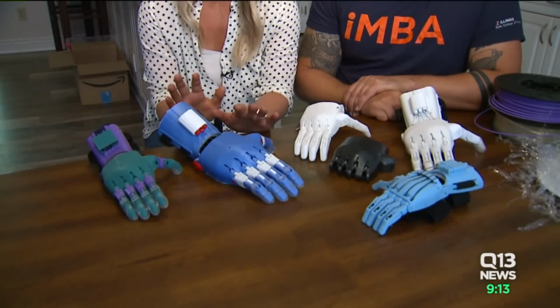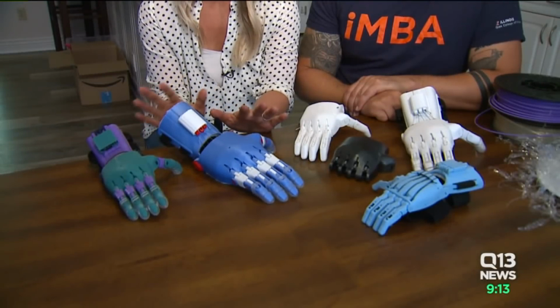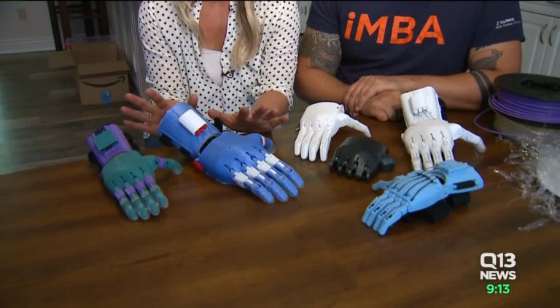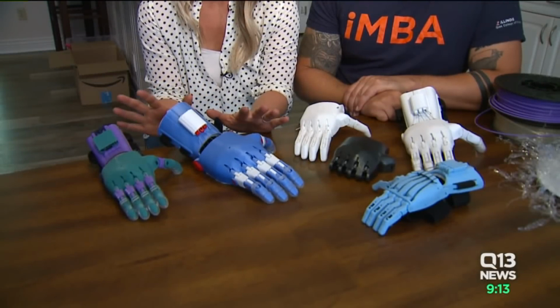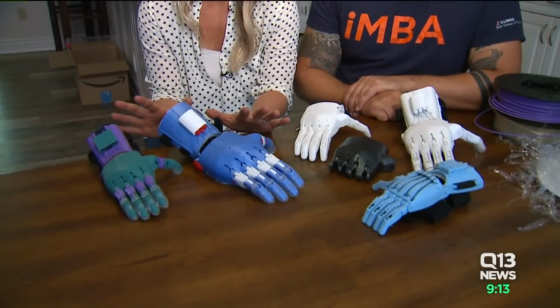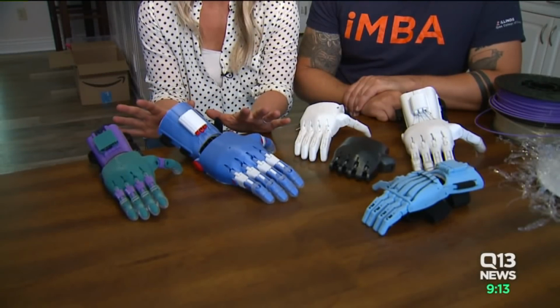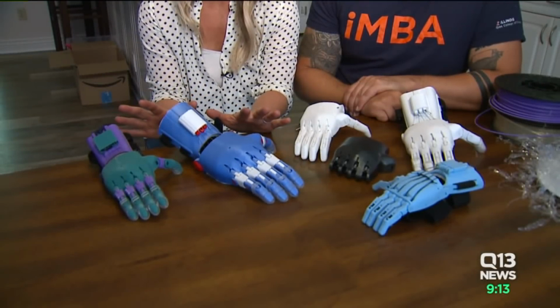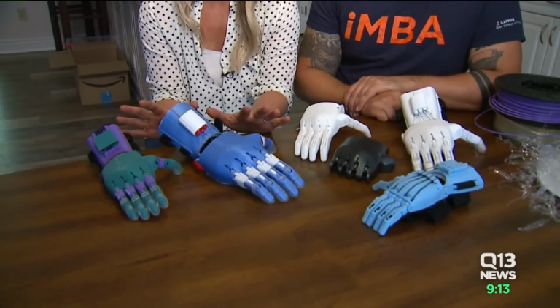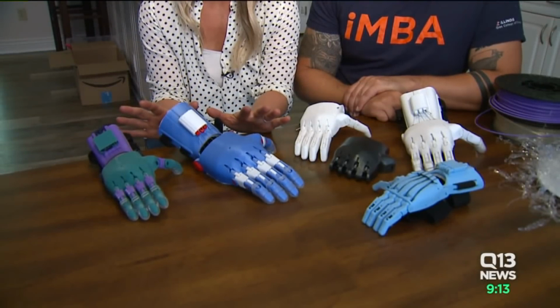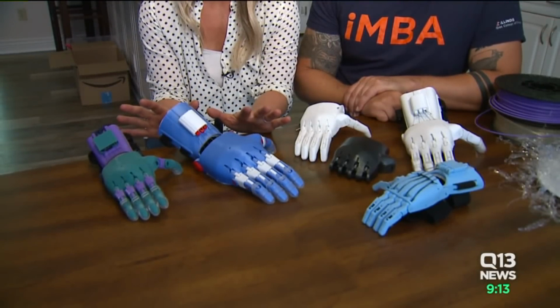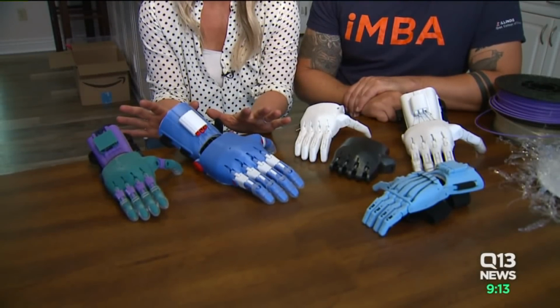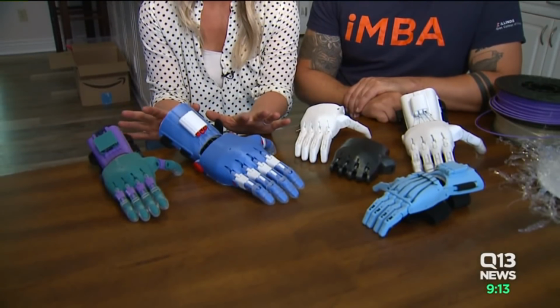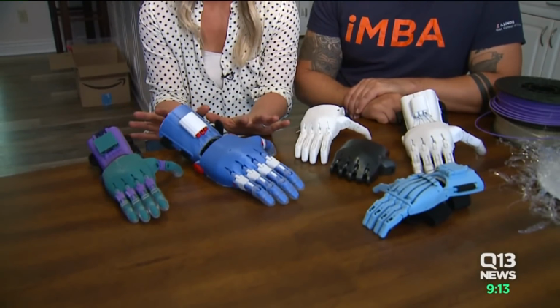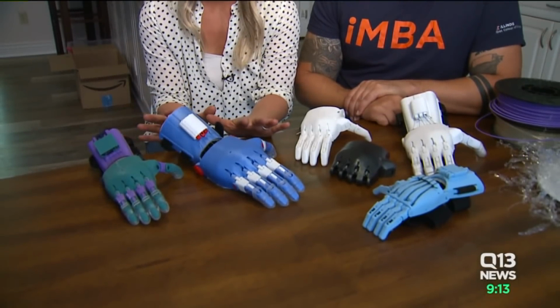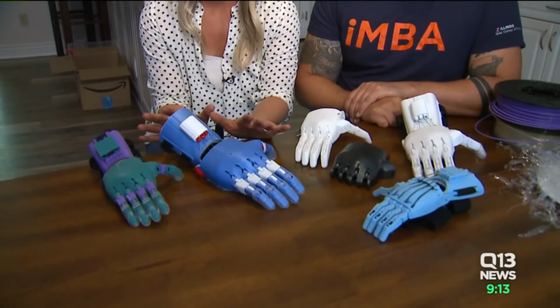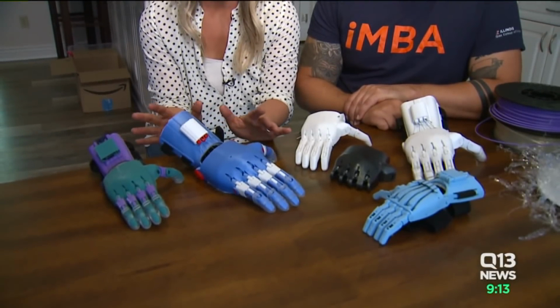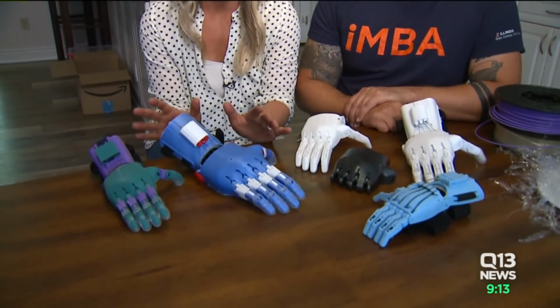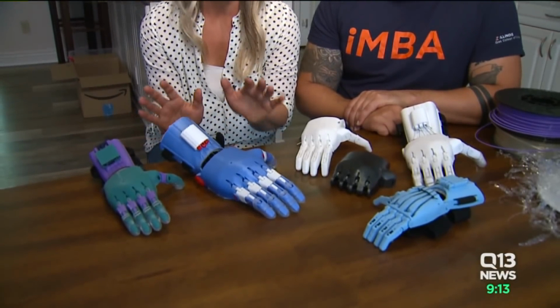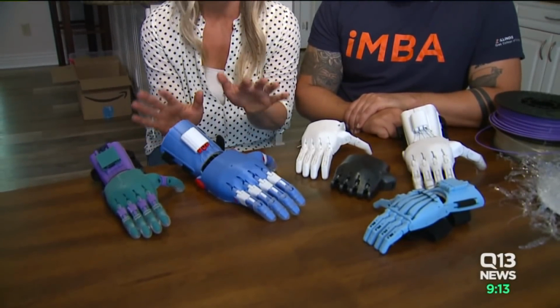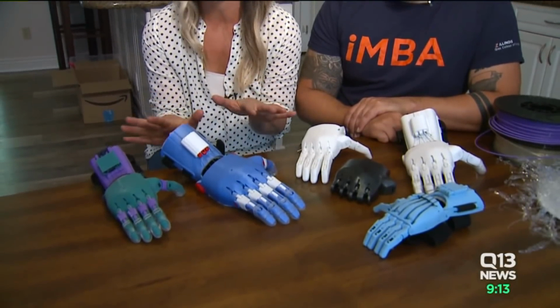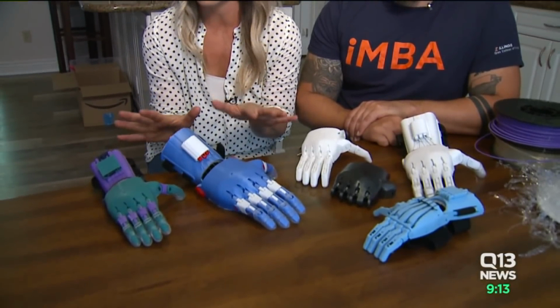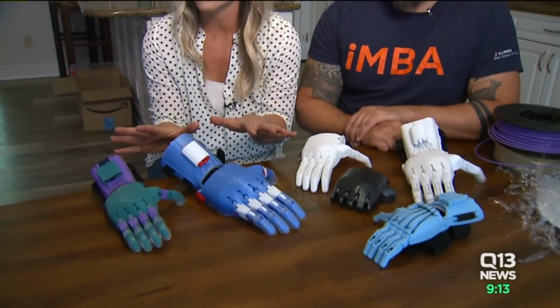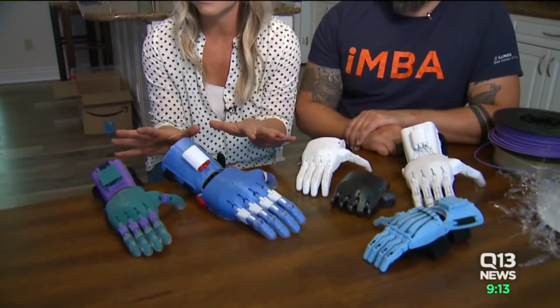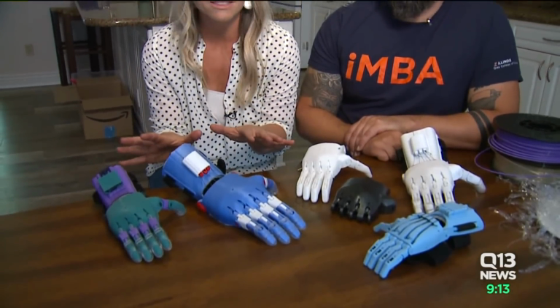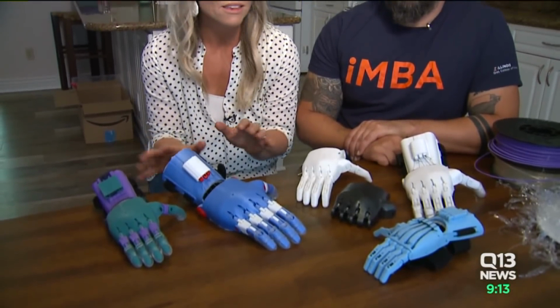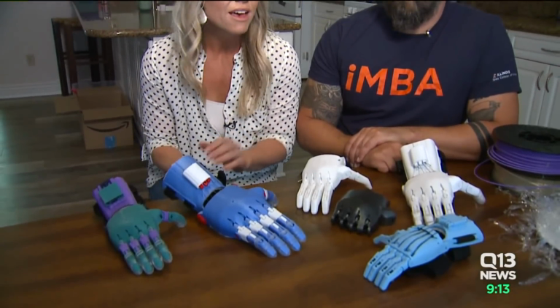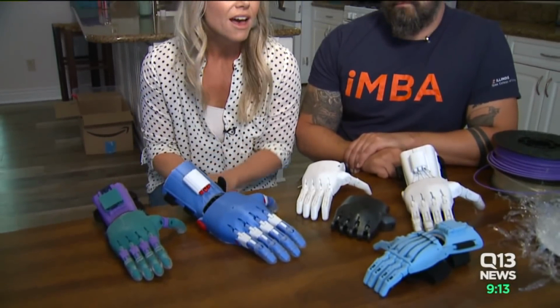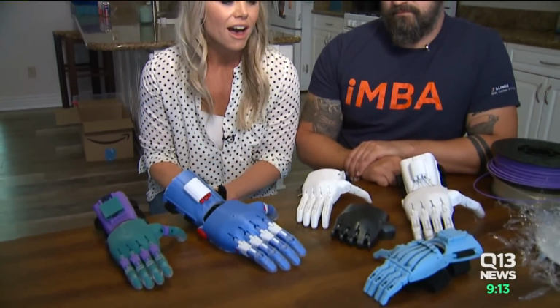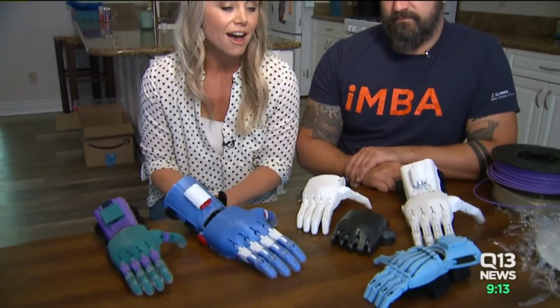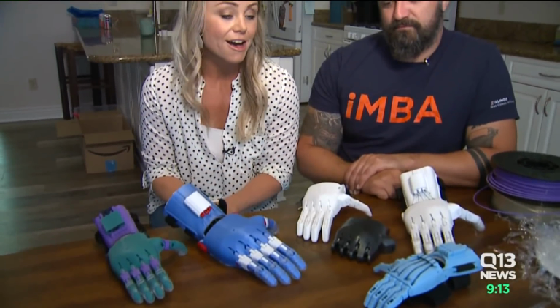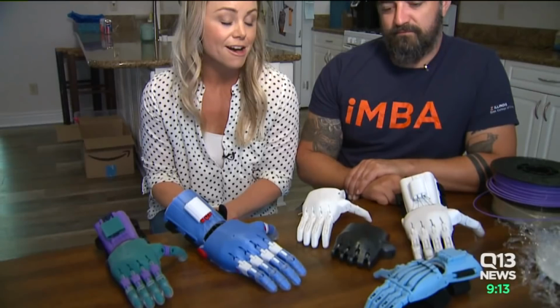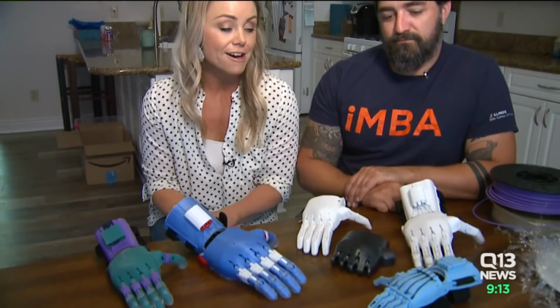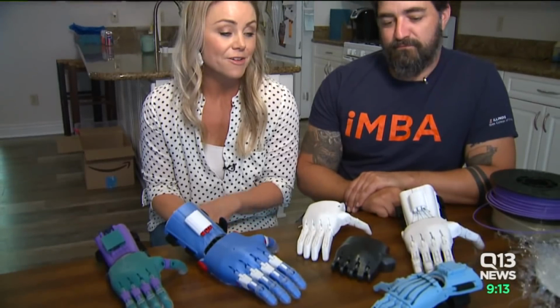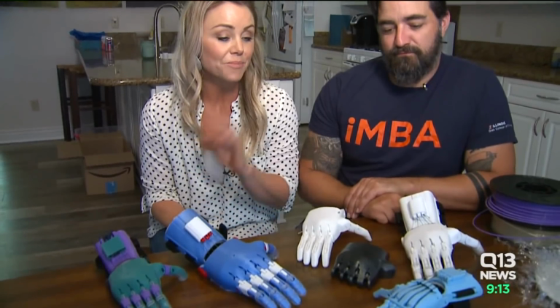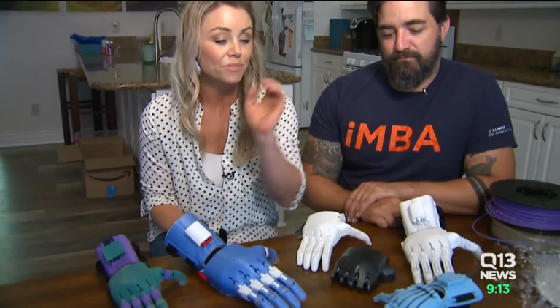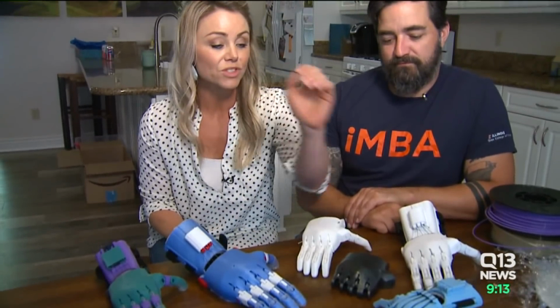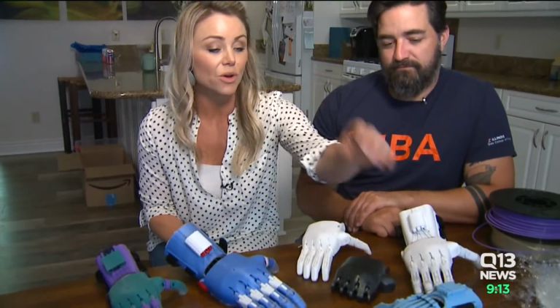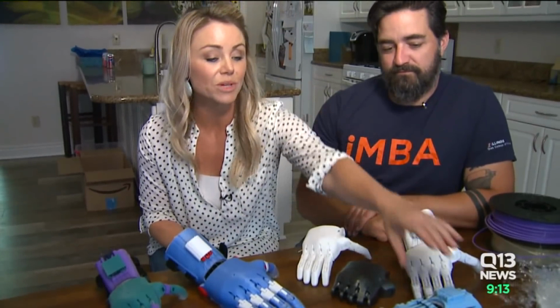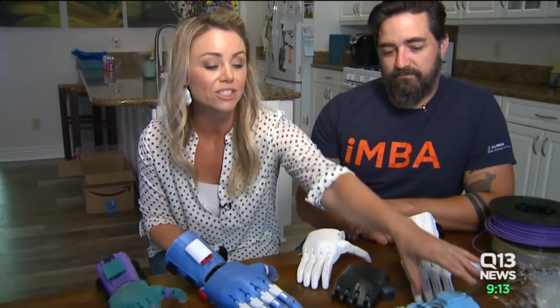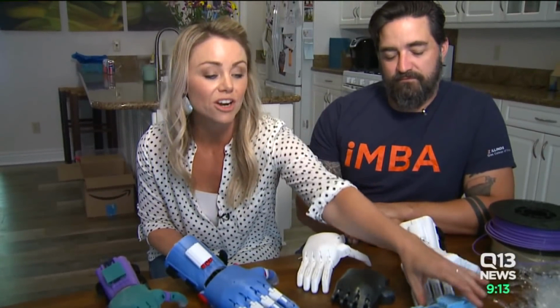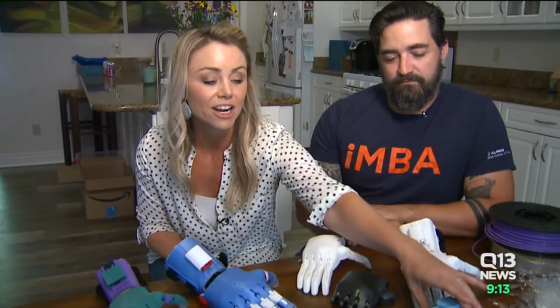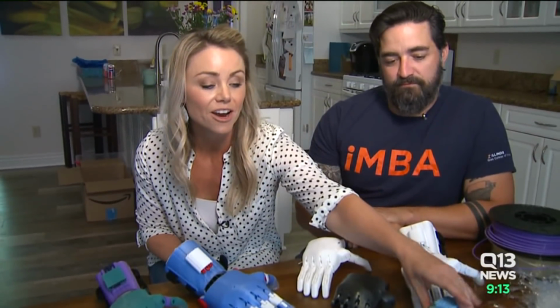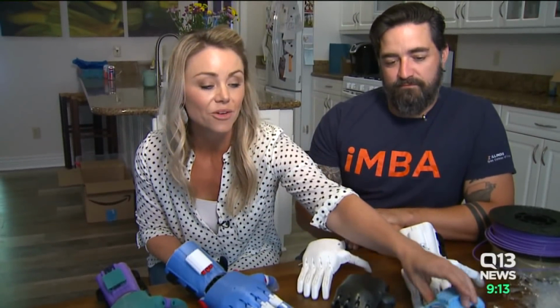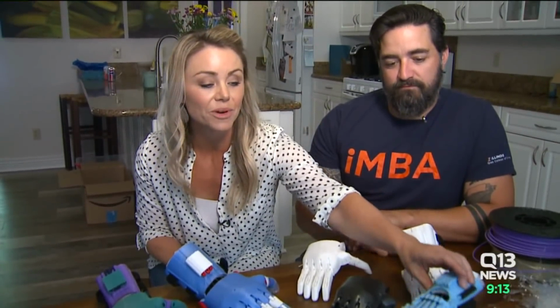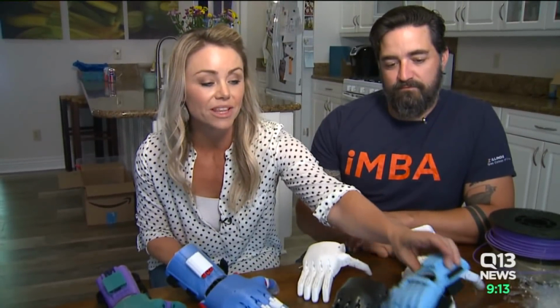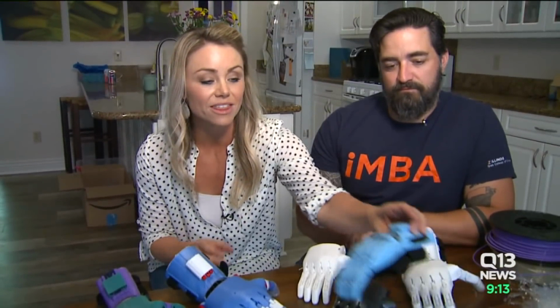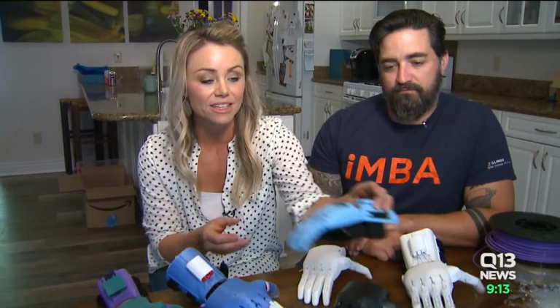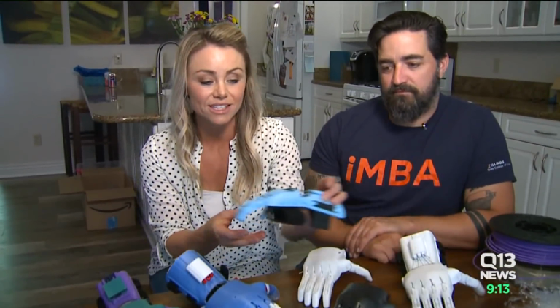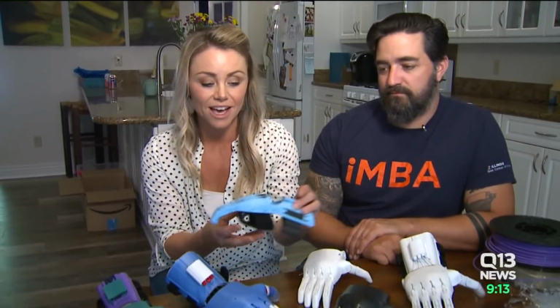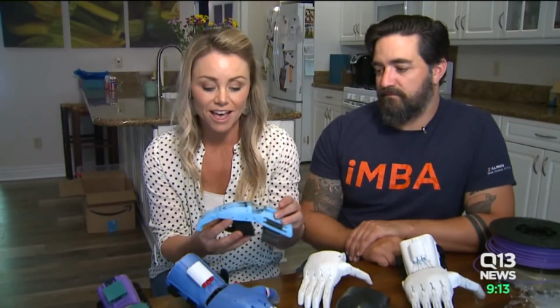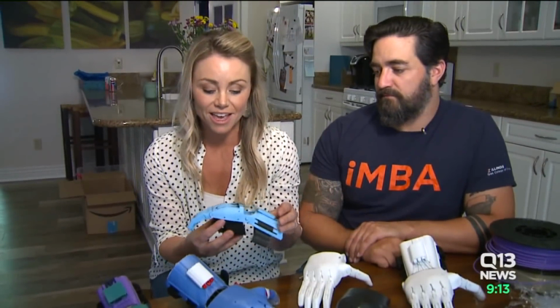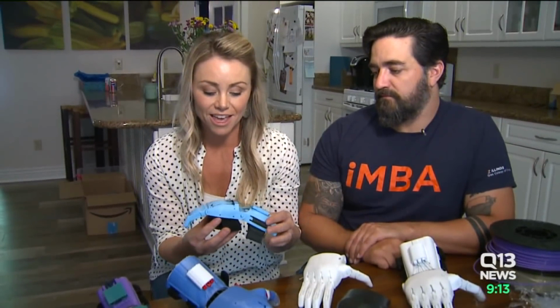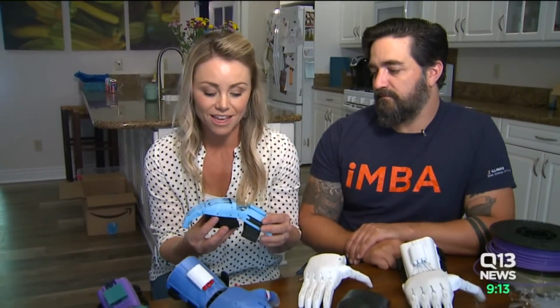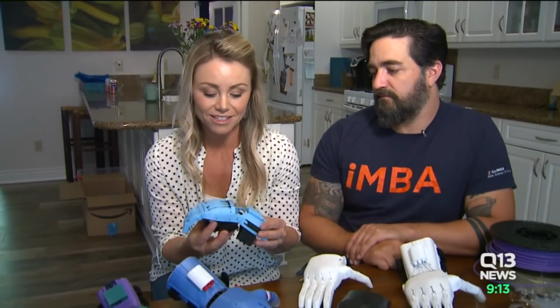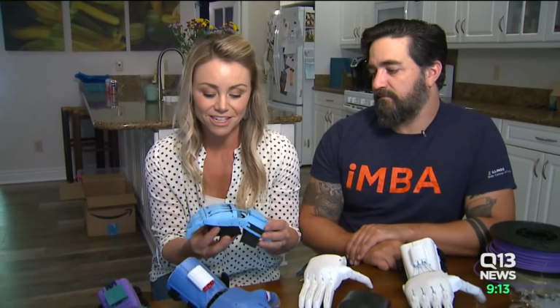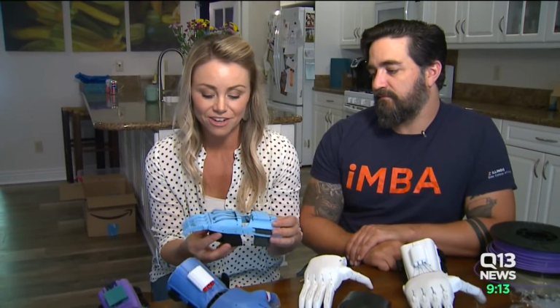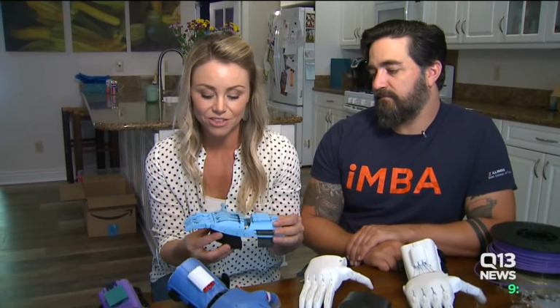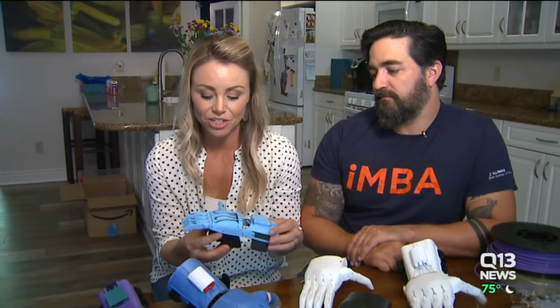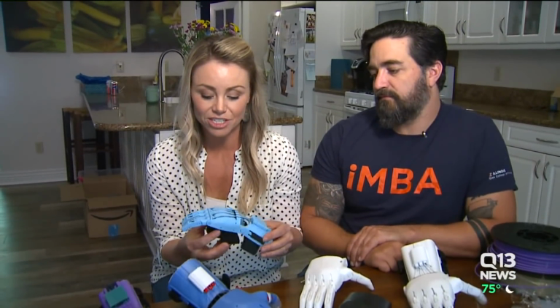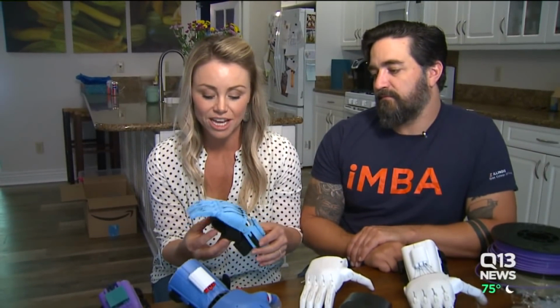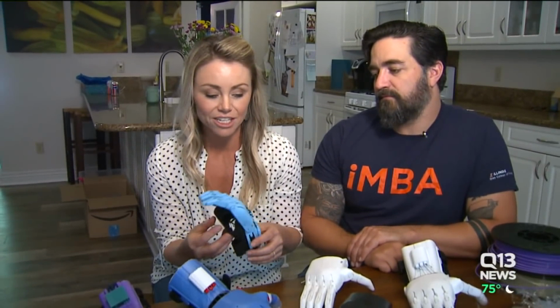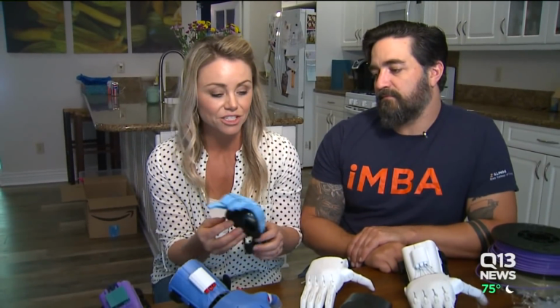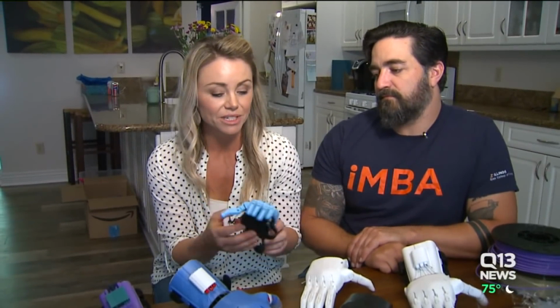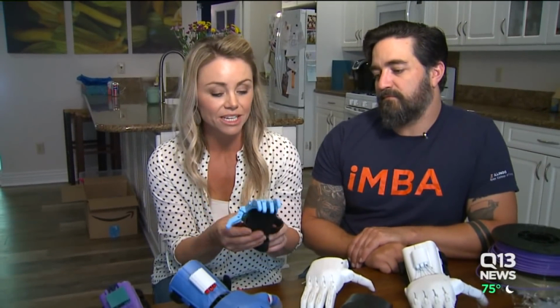Literally anyone with a 3D printer can make this. So we started out with this guy and kind of learned how to do it.